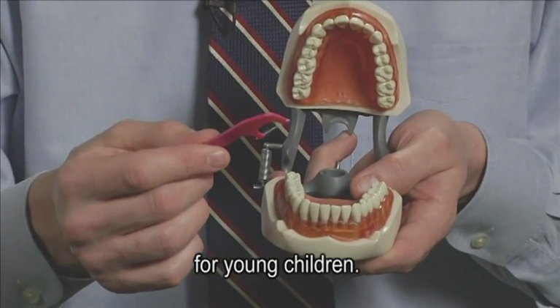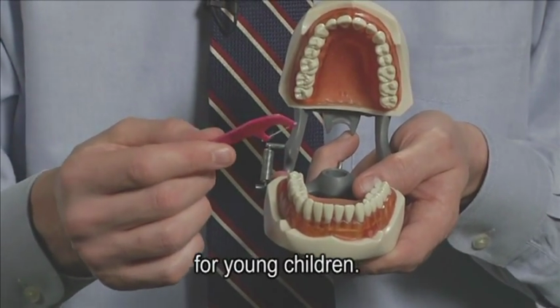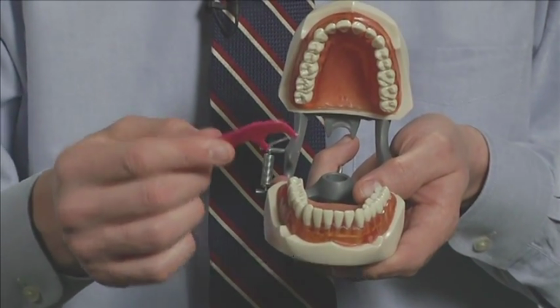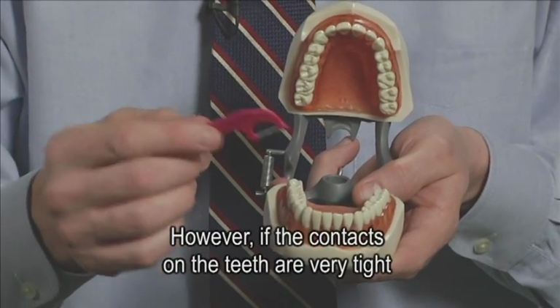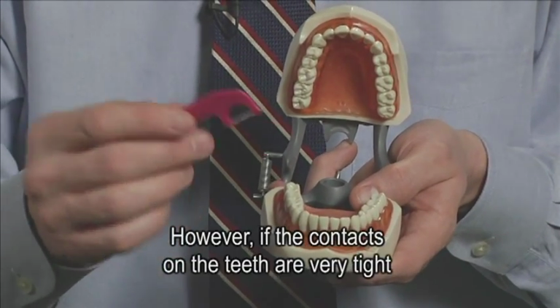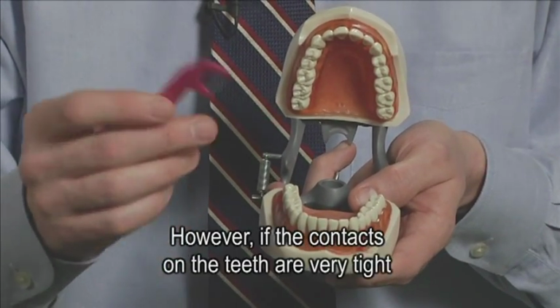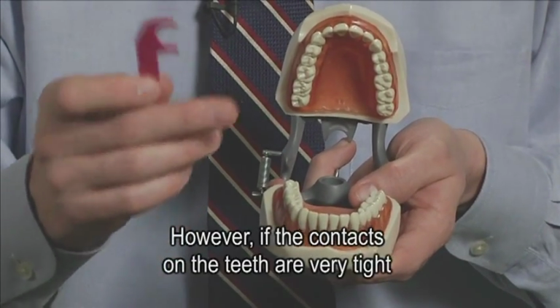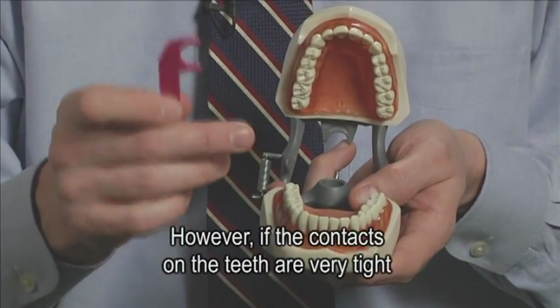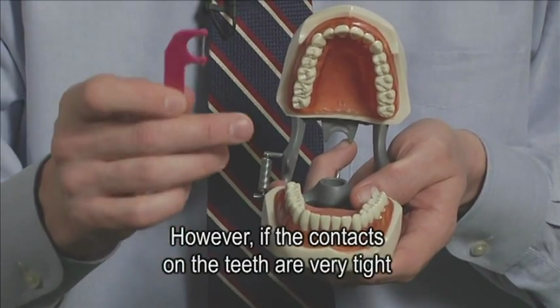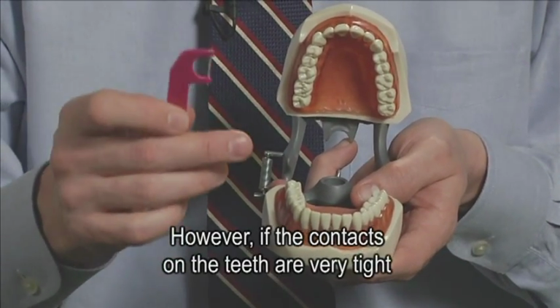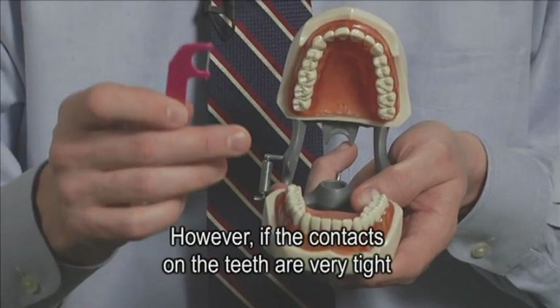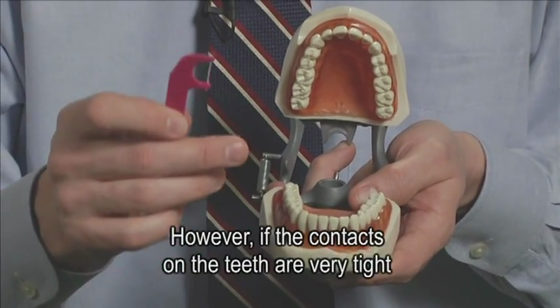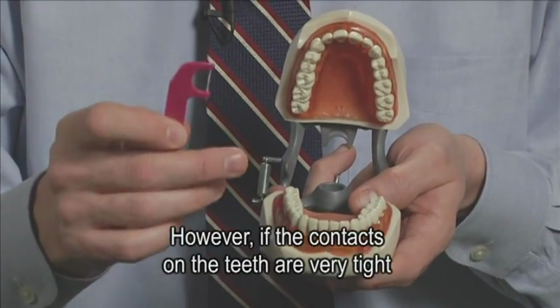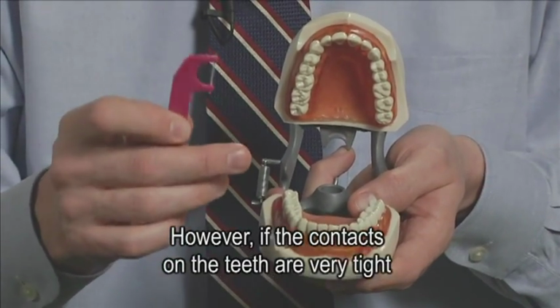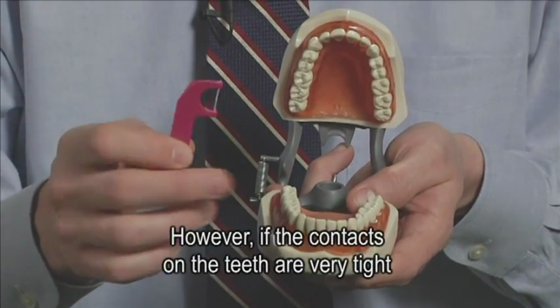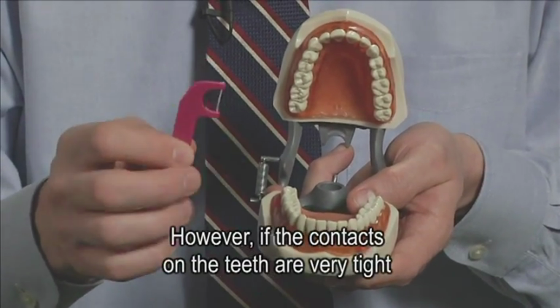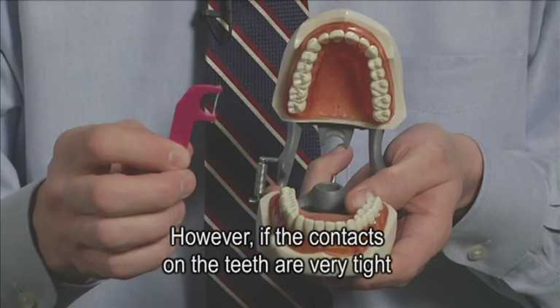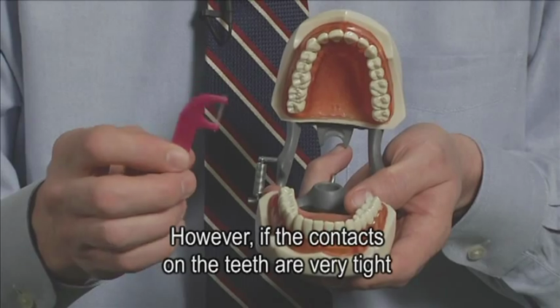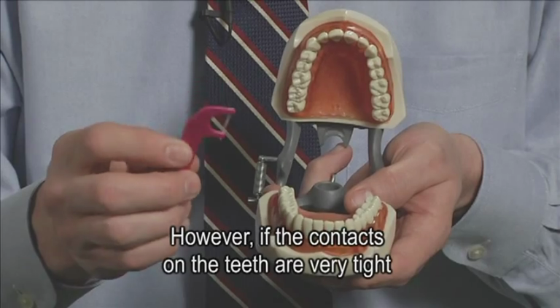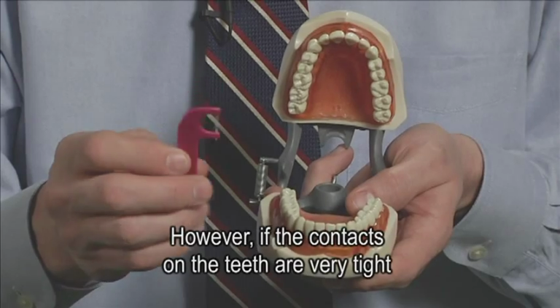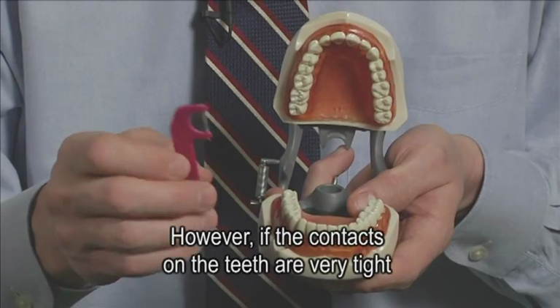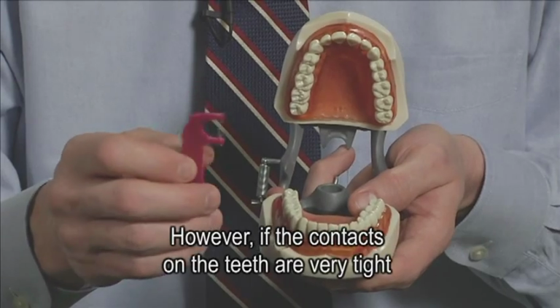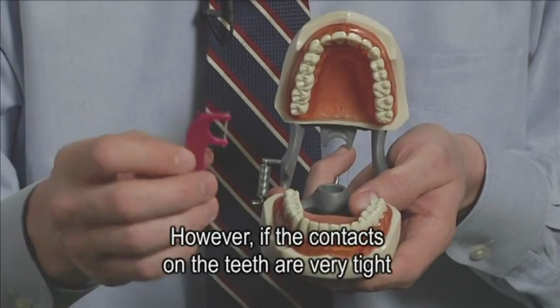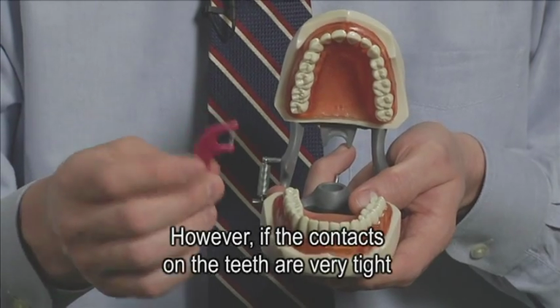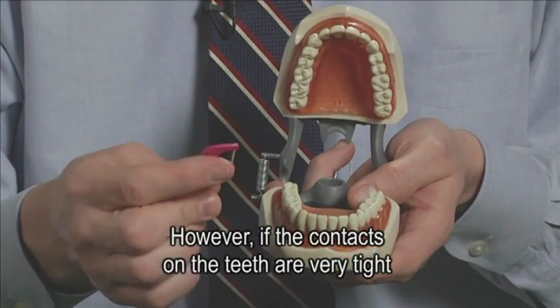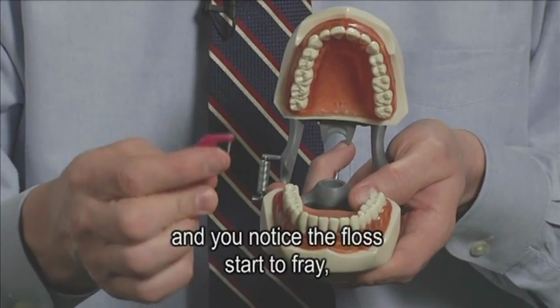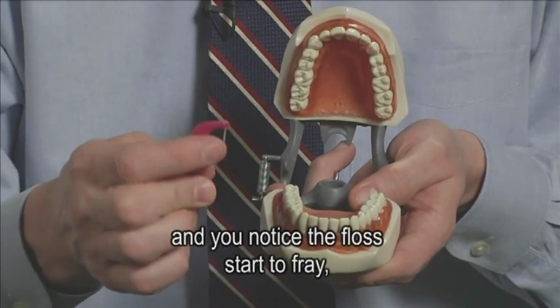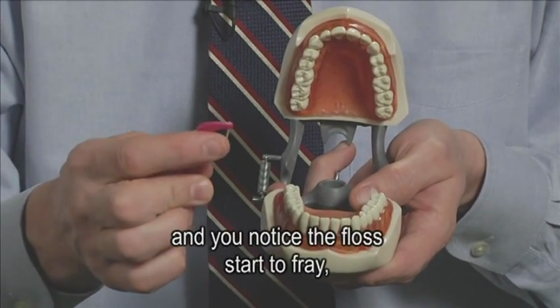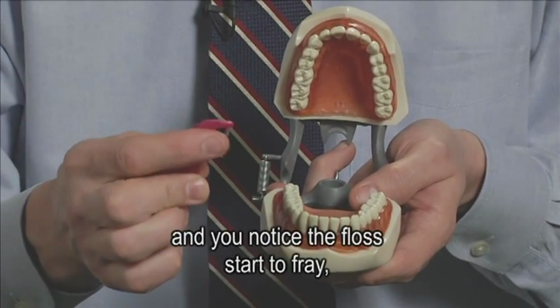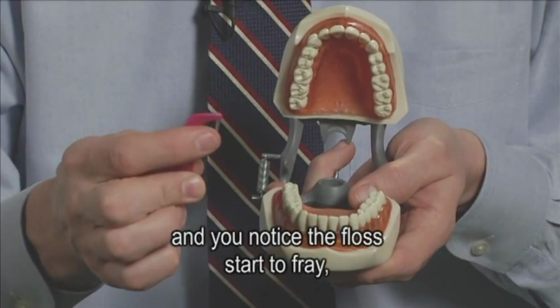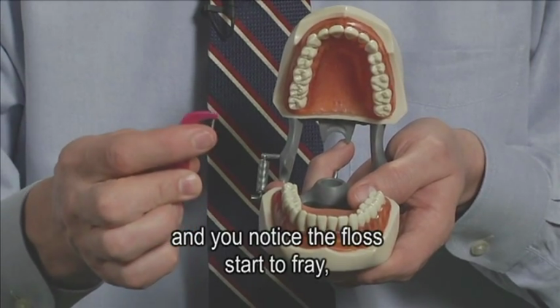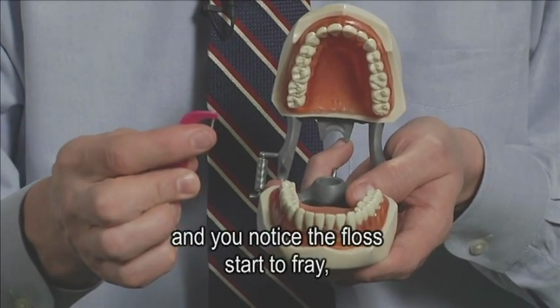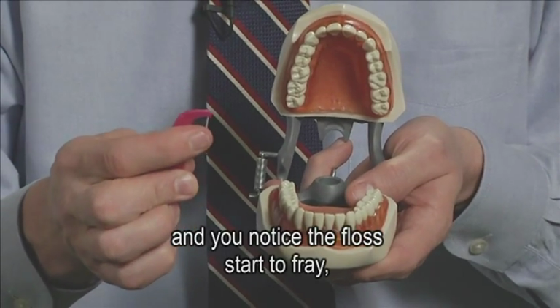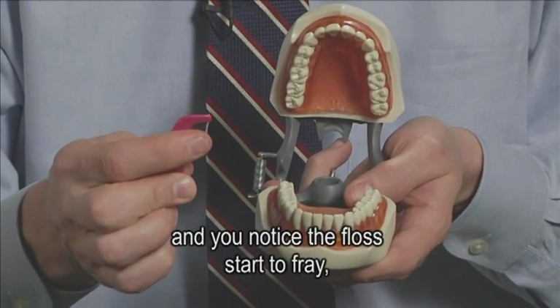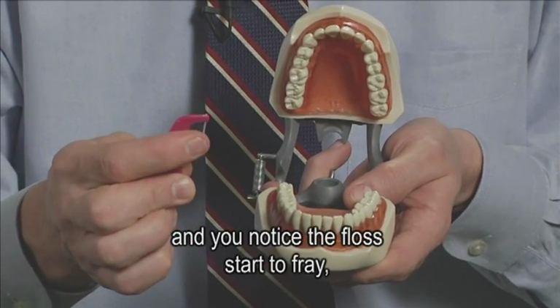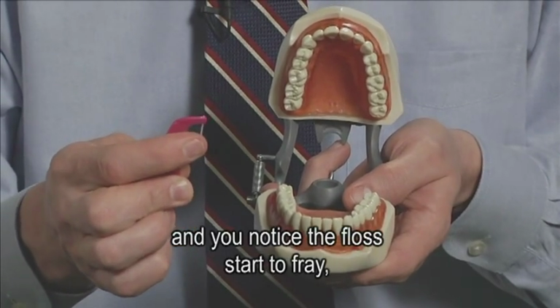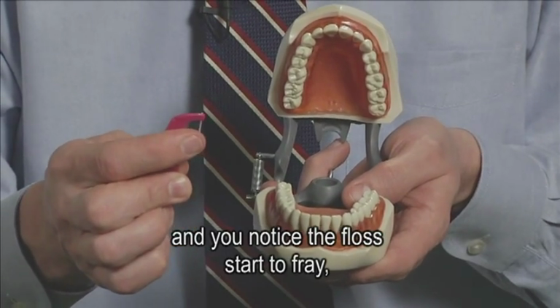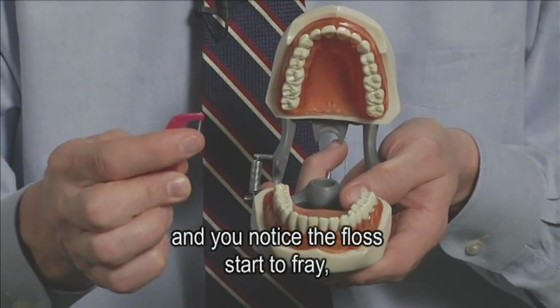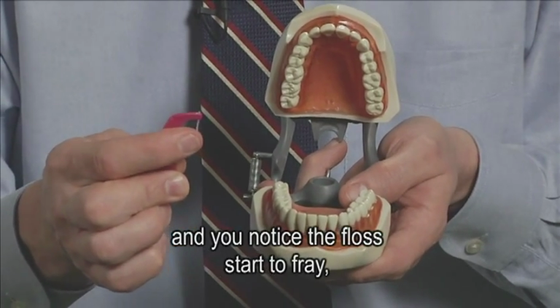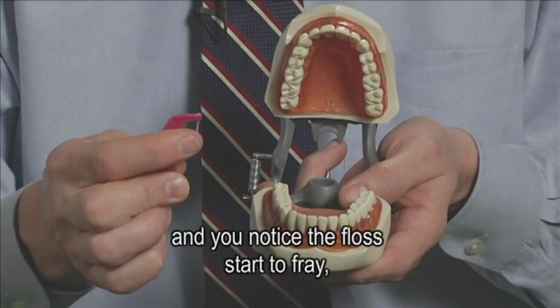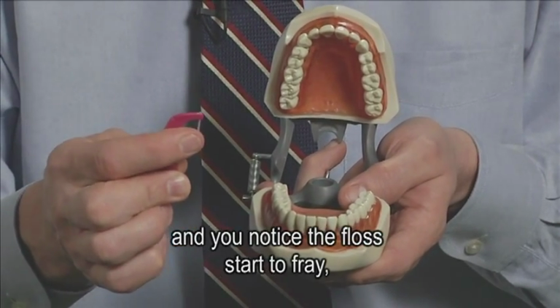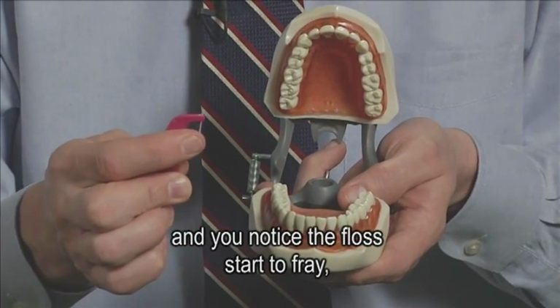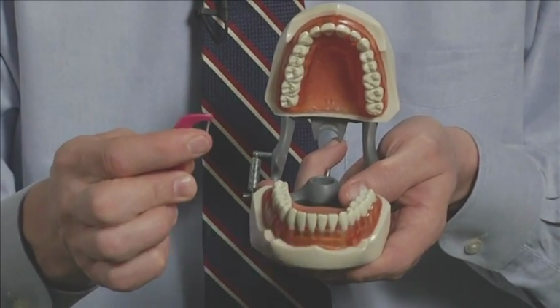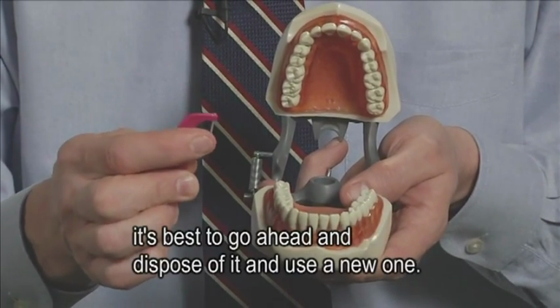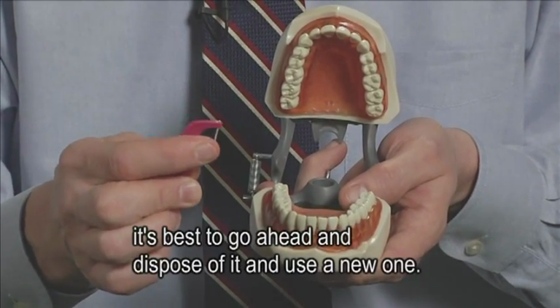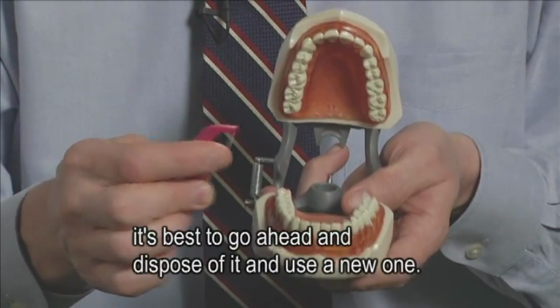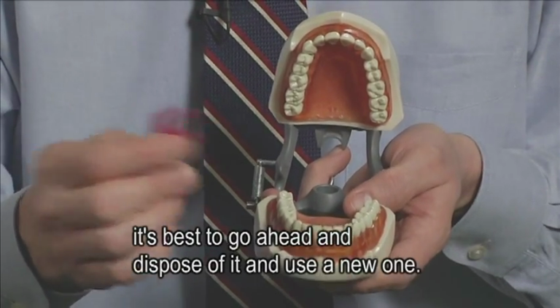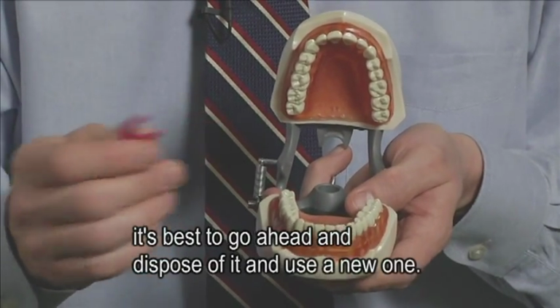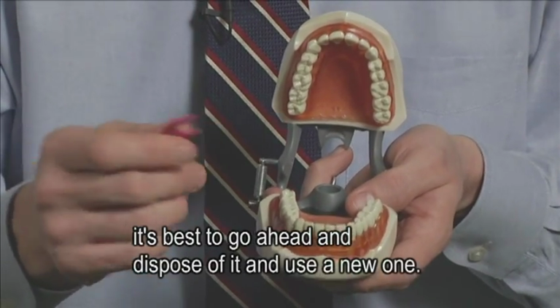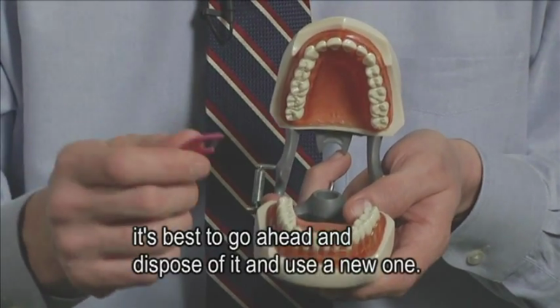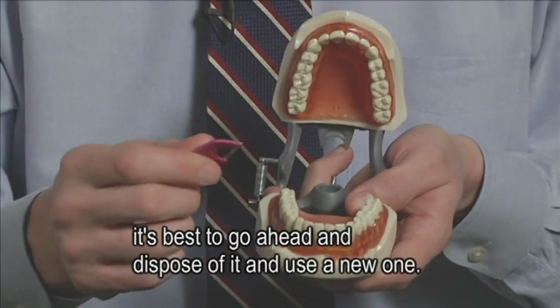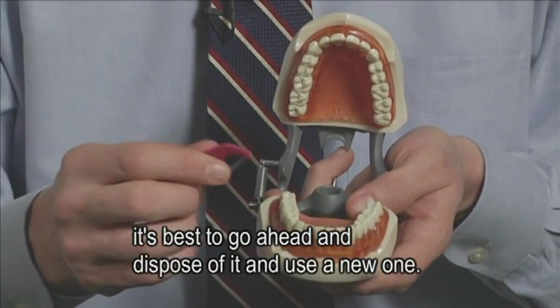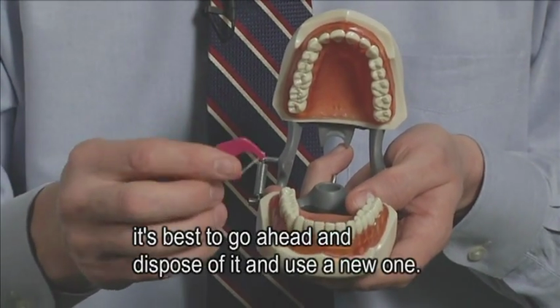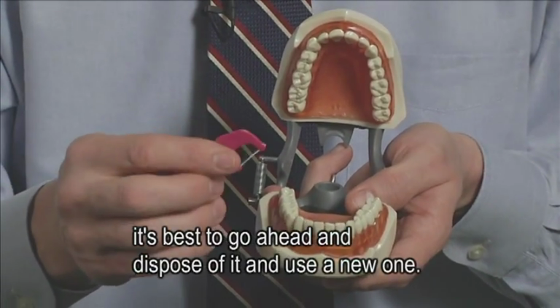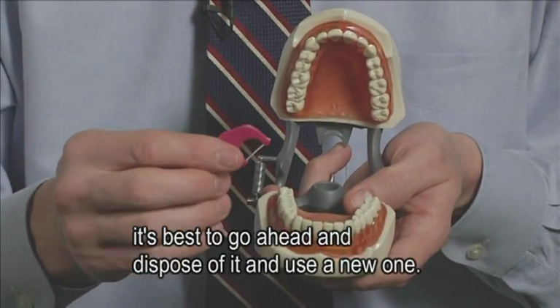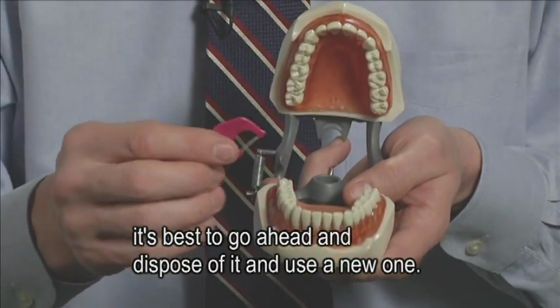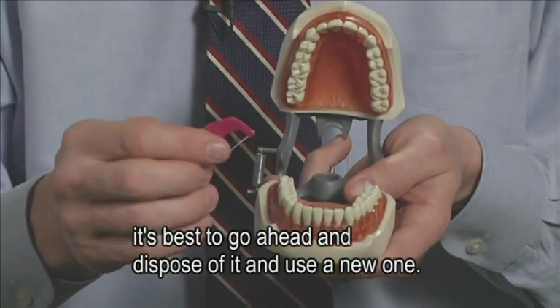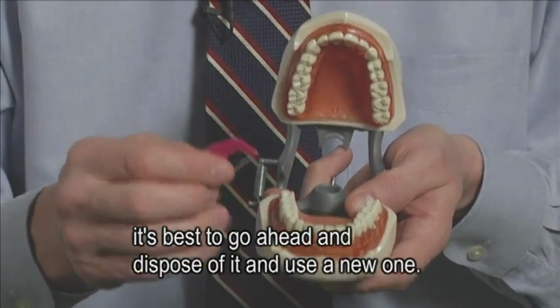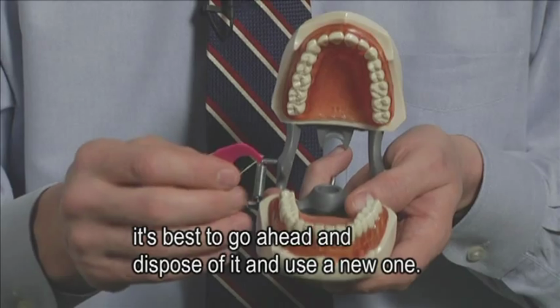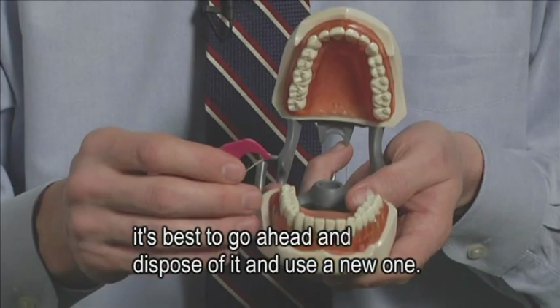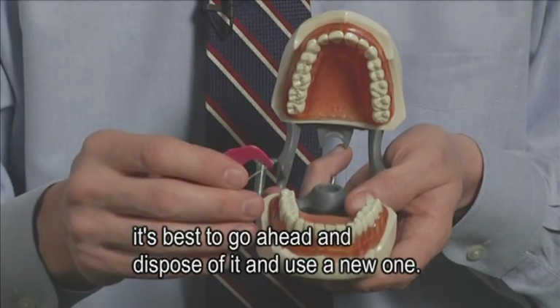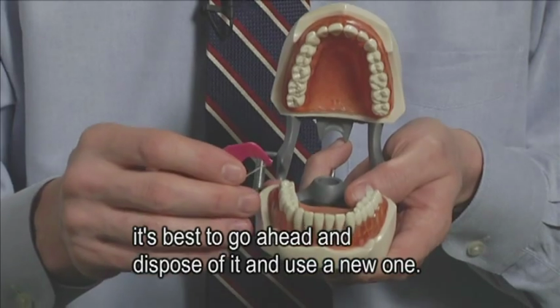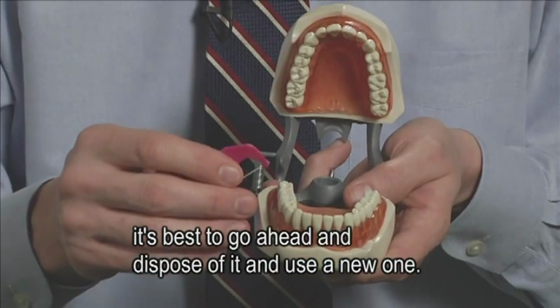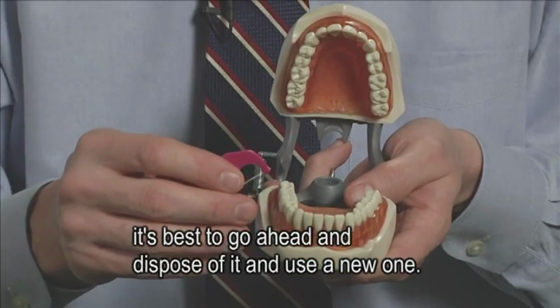However, if the contacts on the teeth are very tight and you notice the floss start to fray, it's best to go ahead and dispose of it and use a new one.